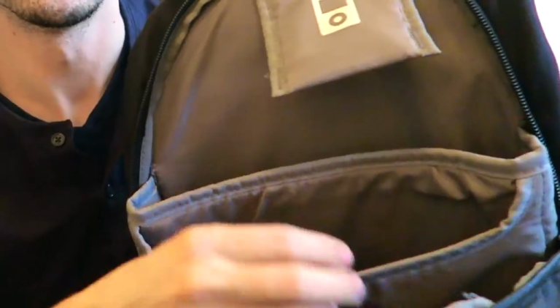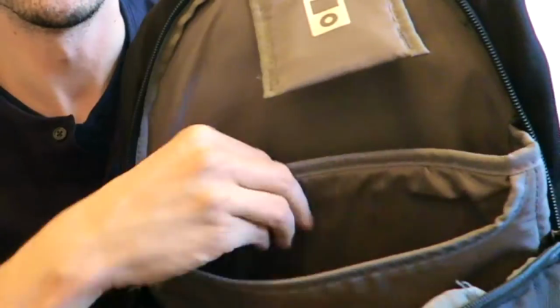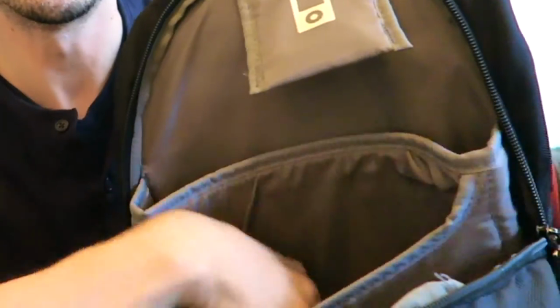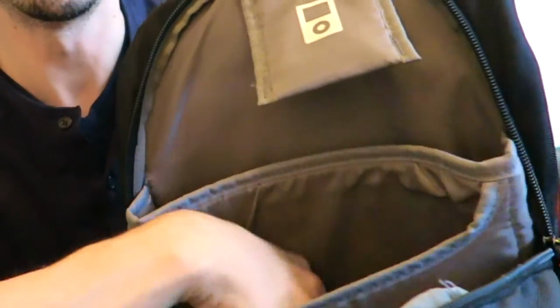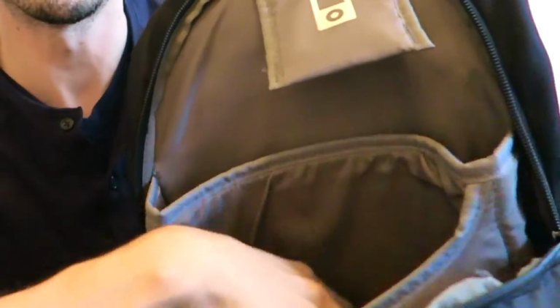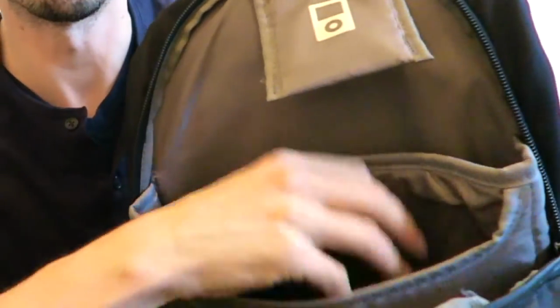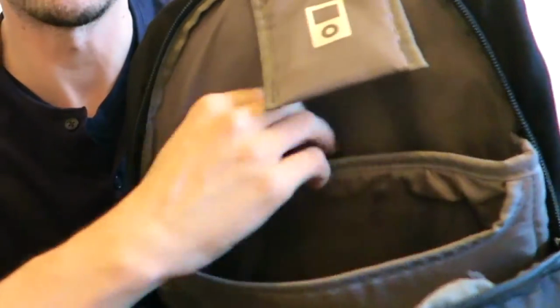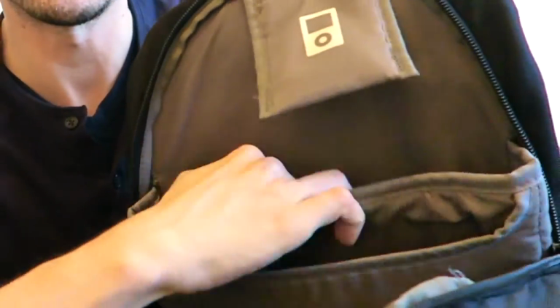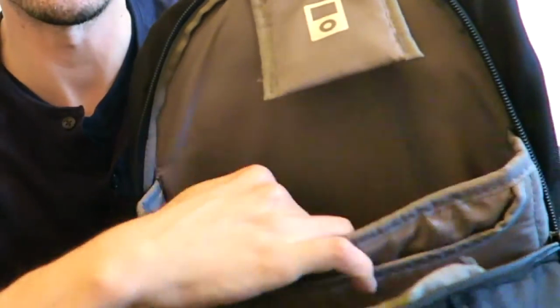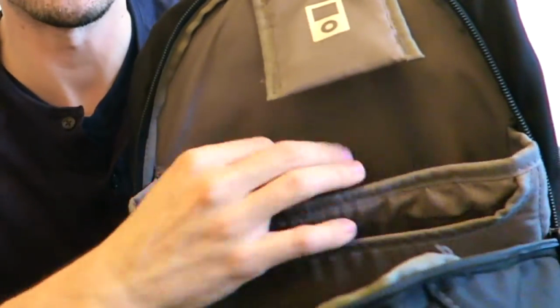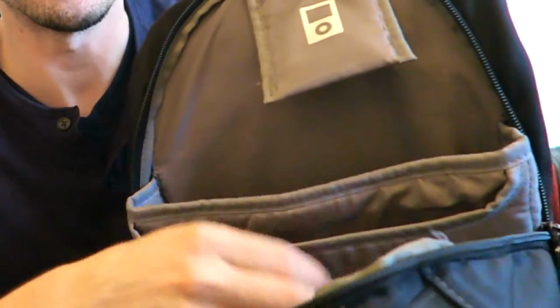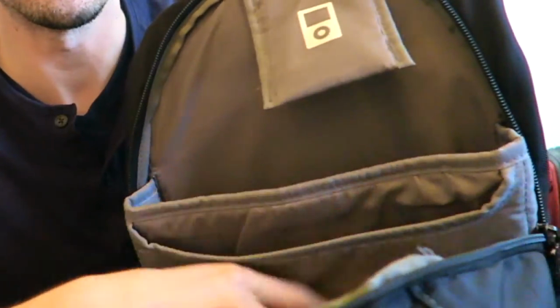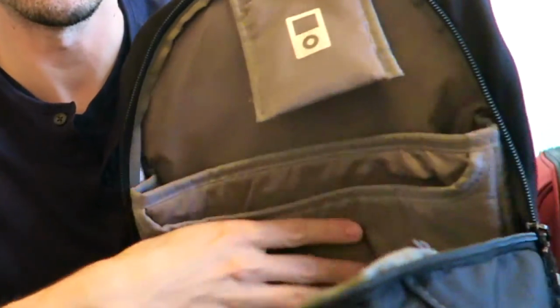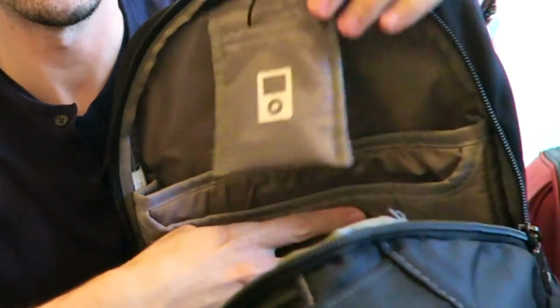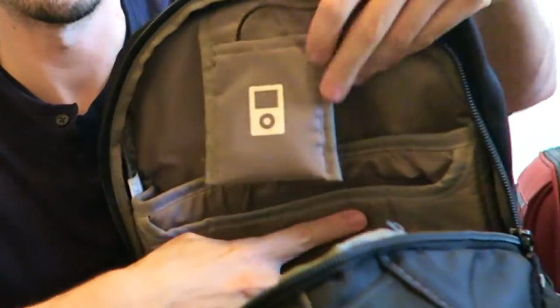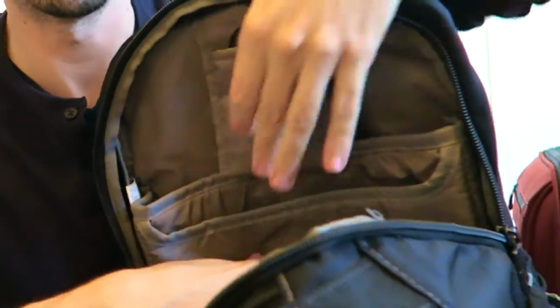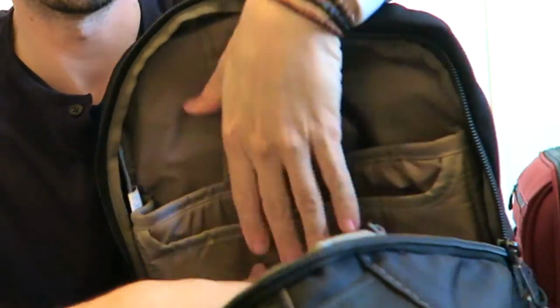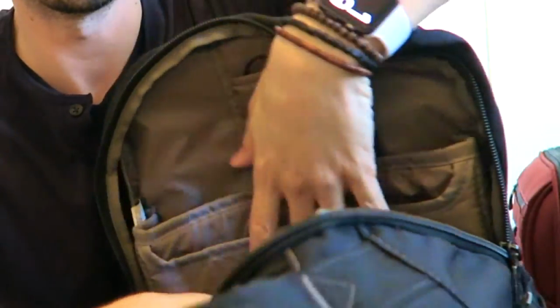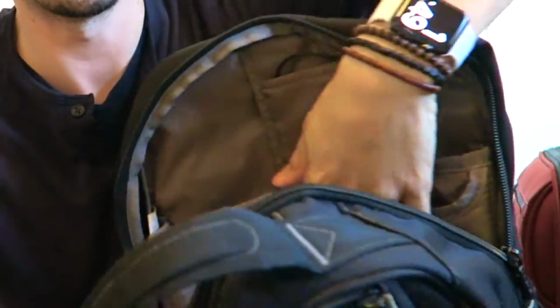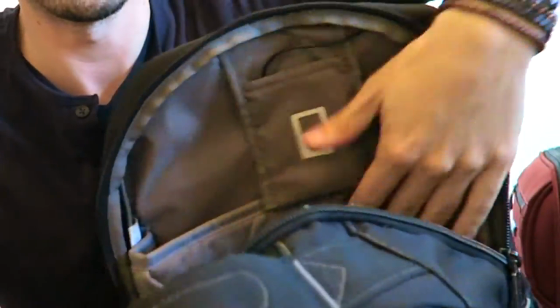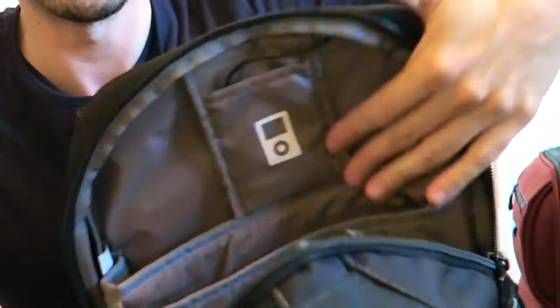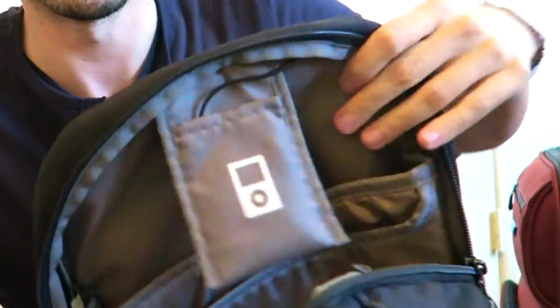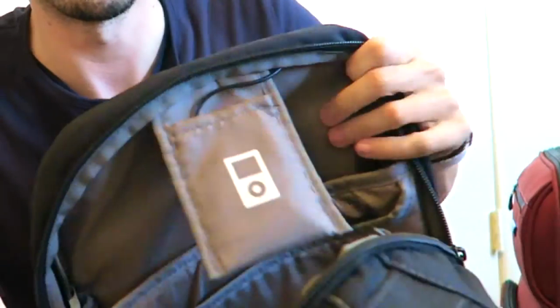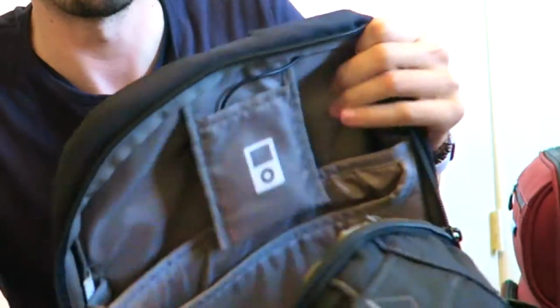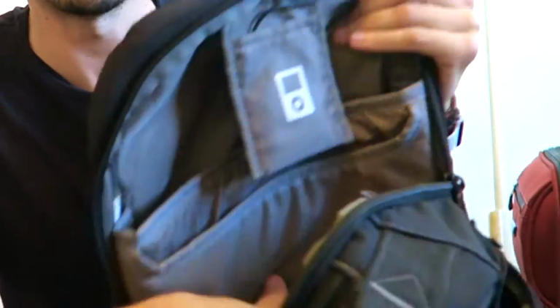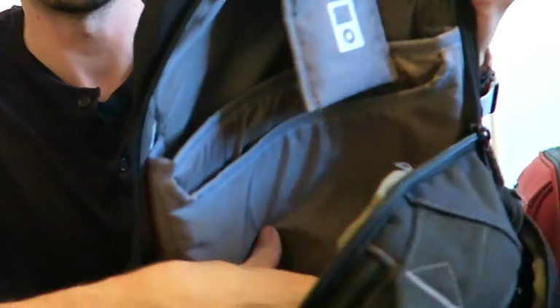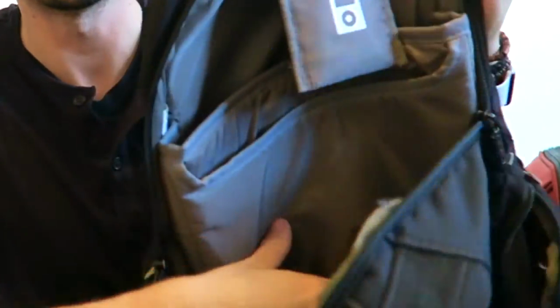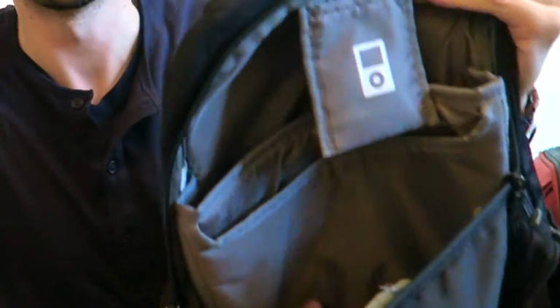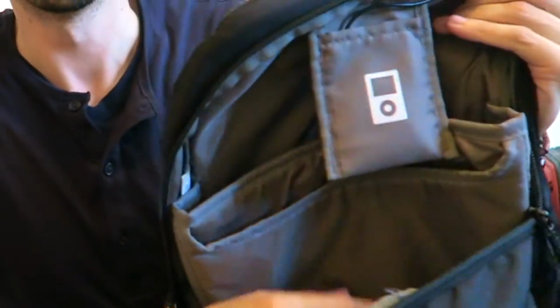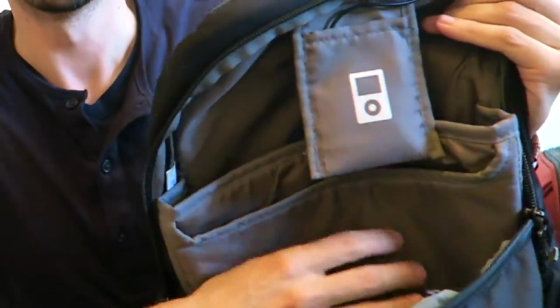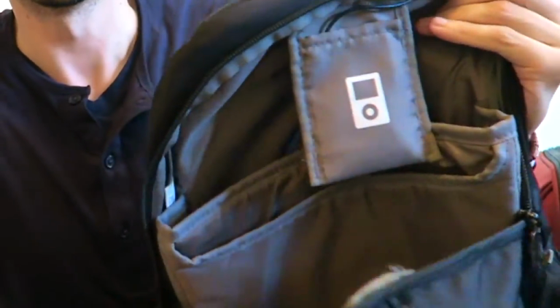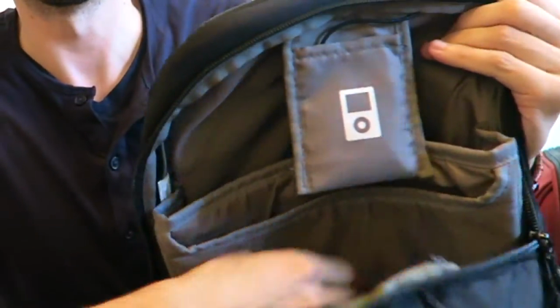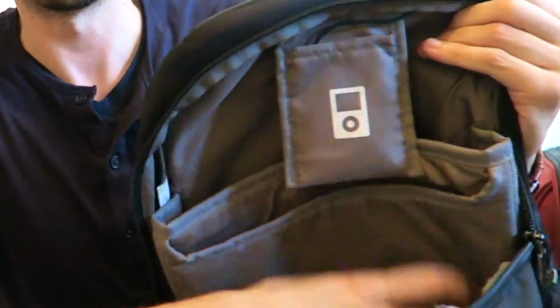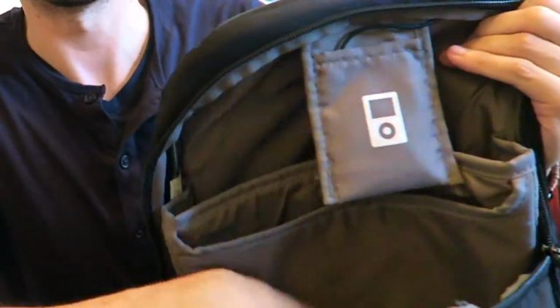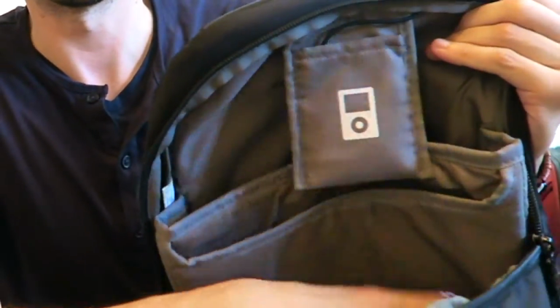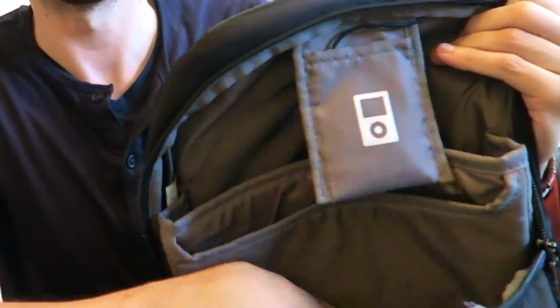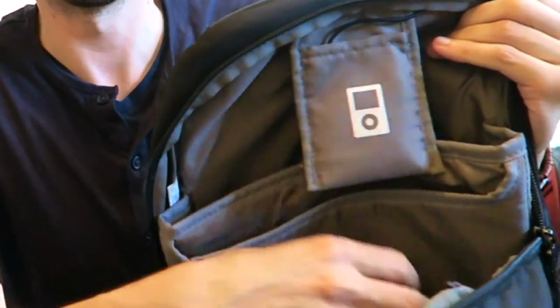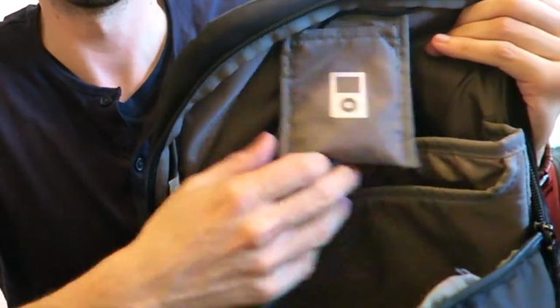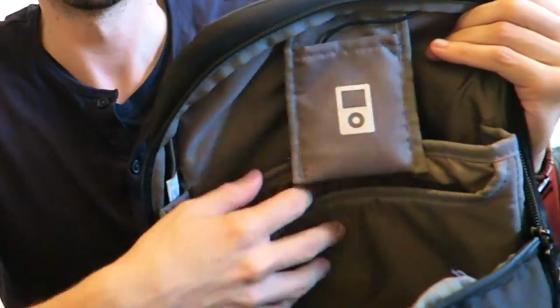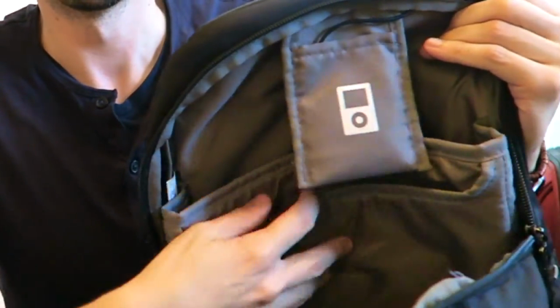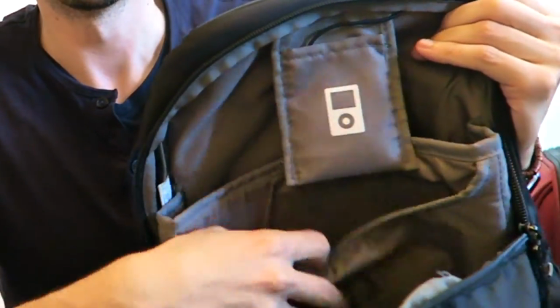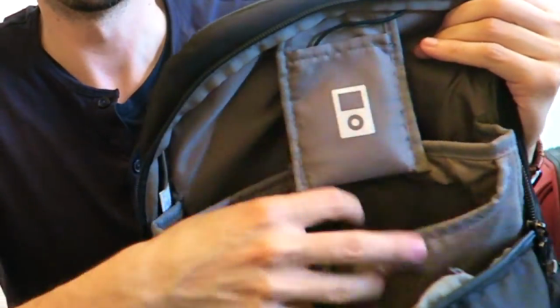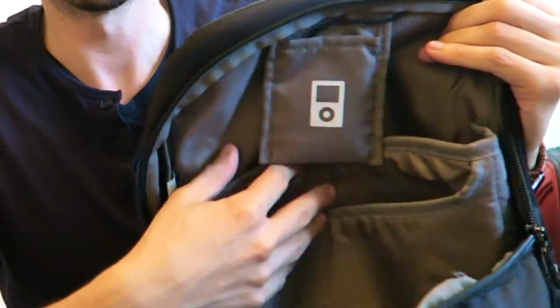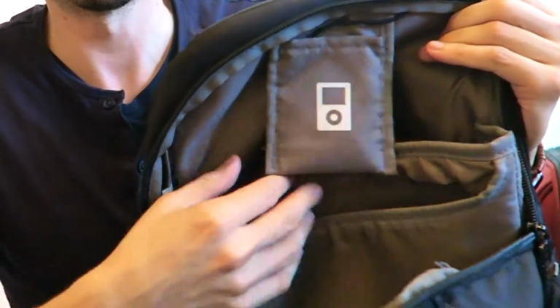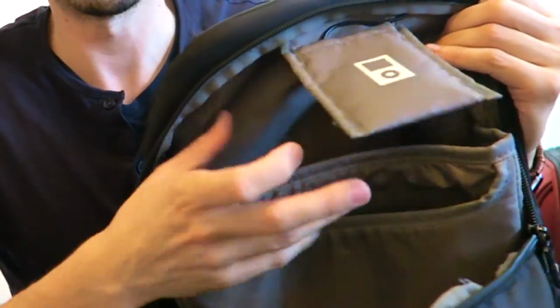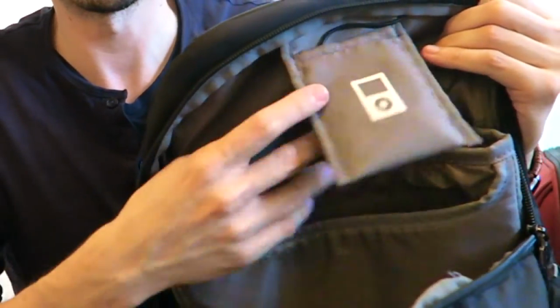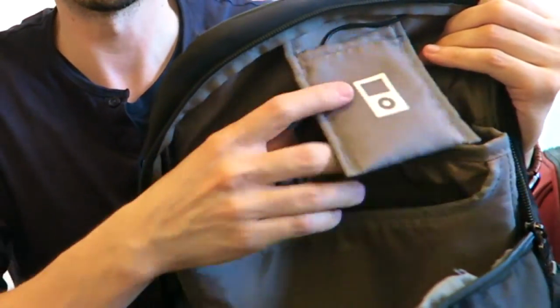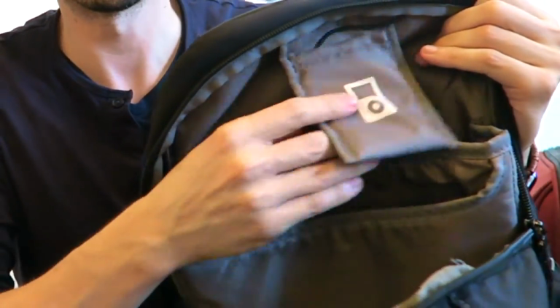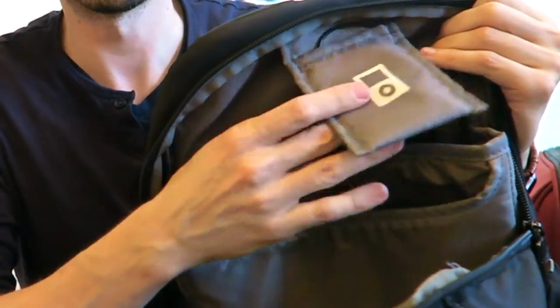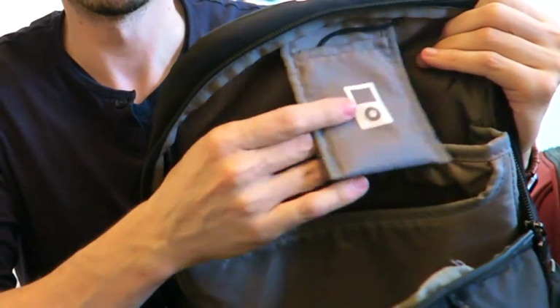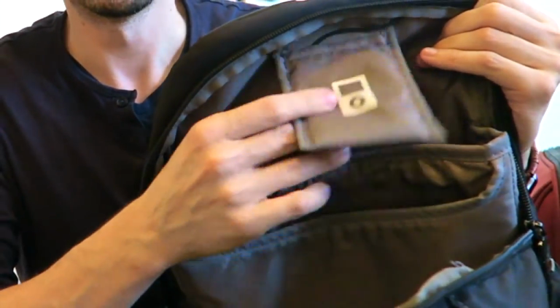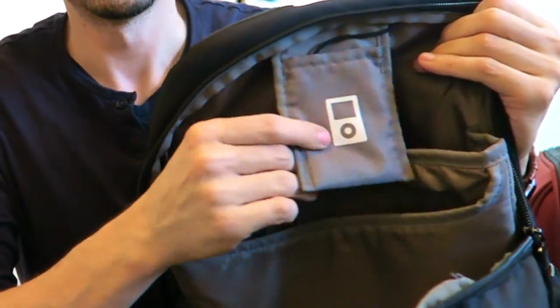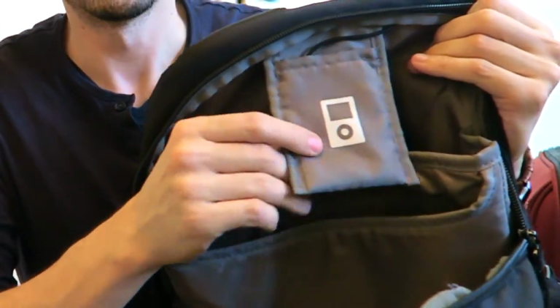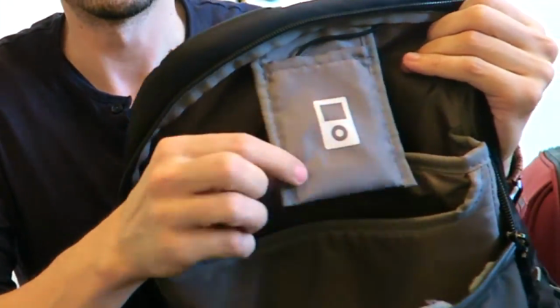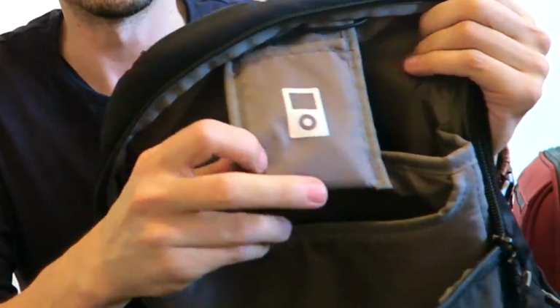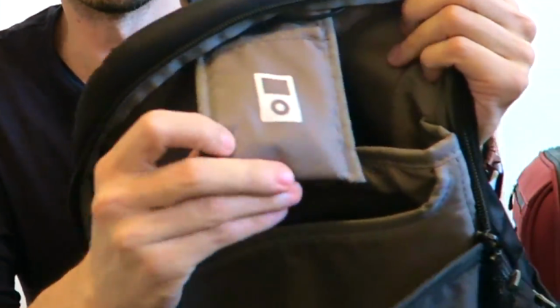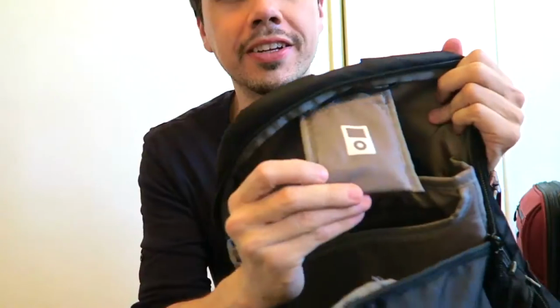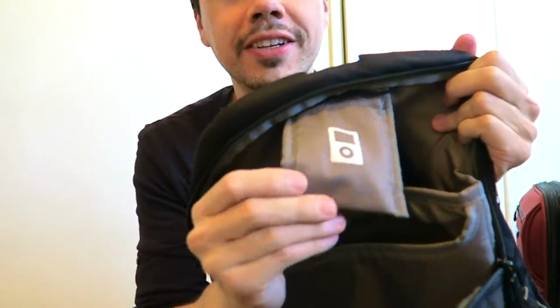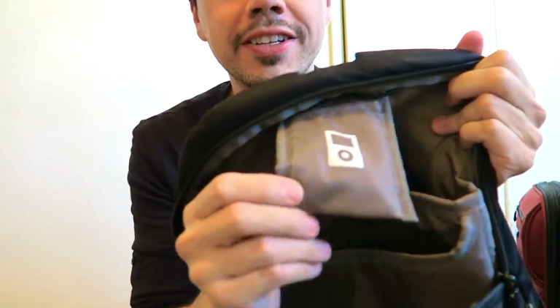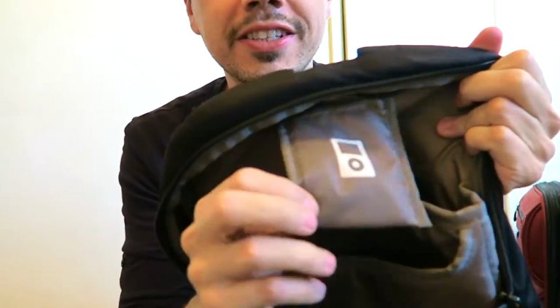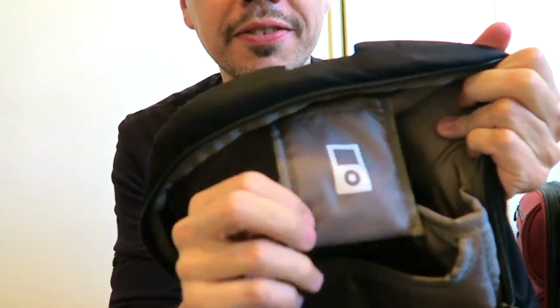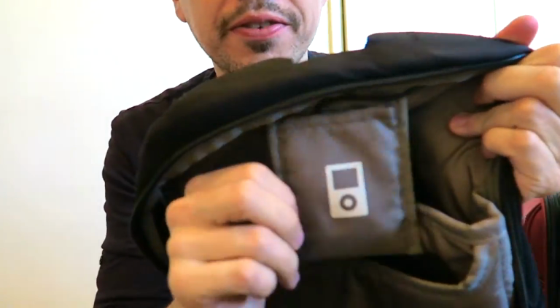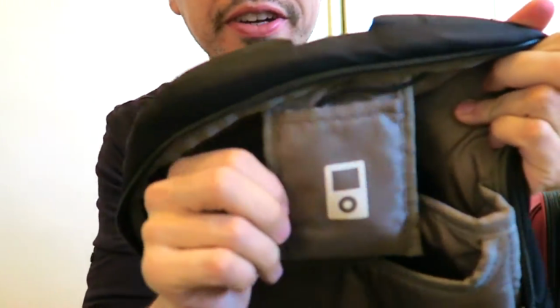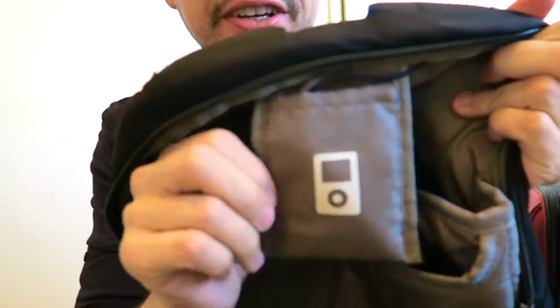These two different pockets here, then you have the main area. Two different pockets. Look at that. Isn't that funny?